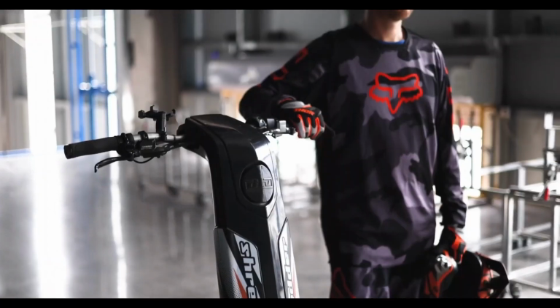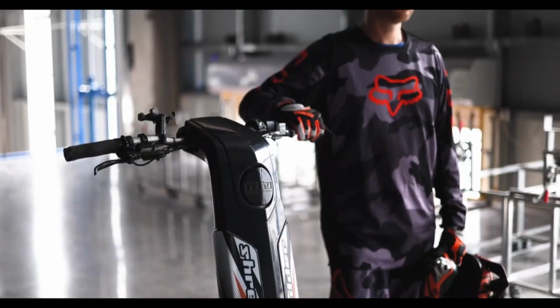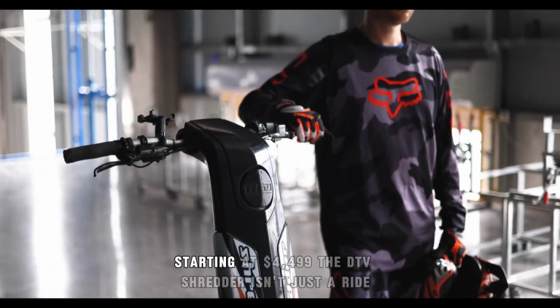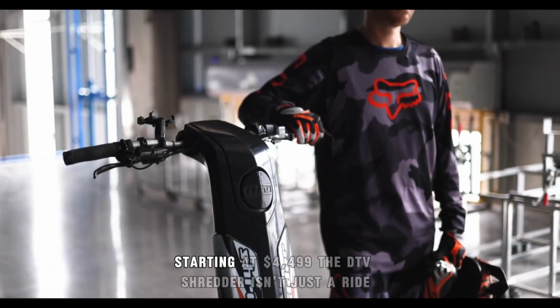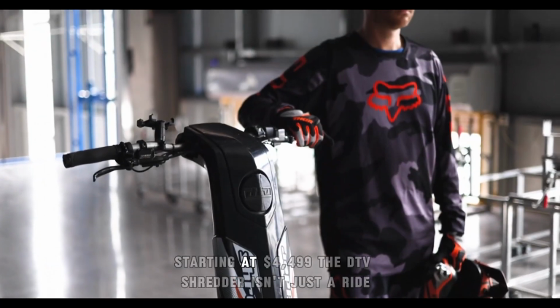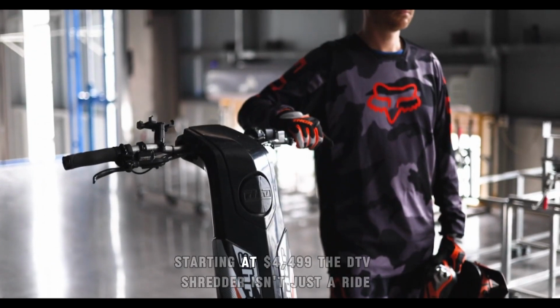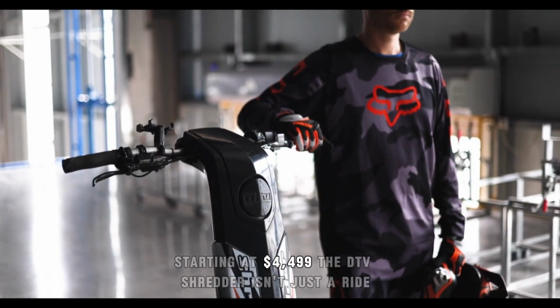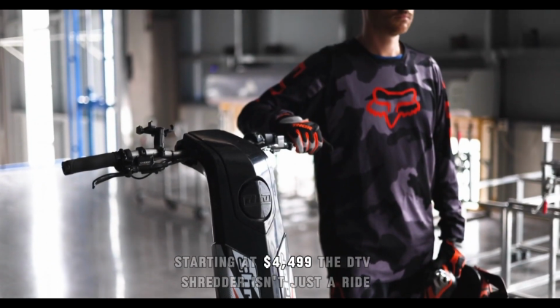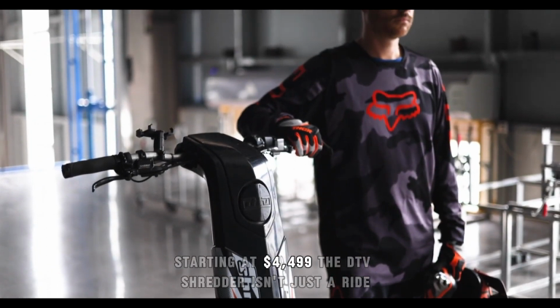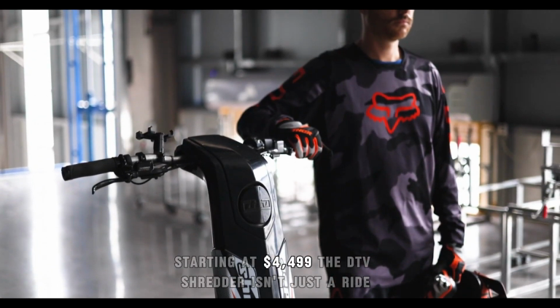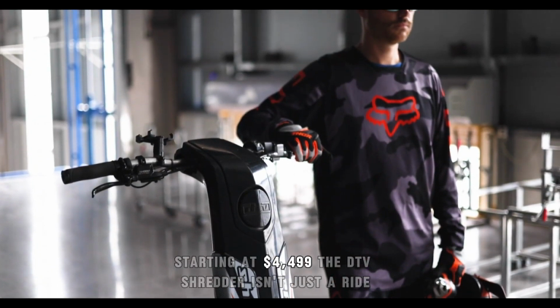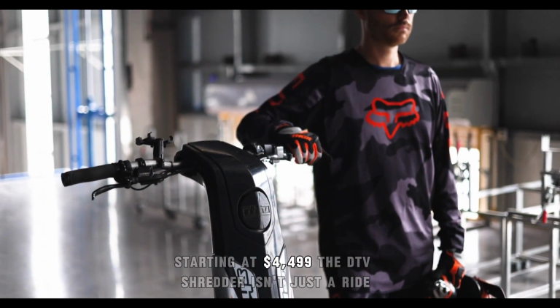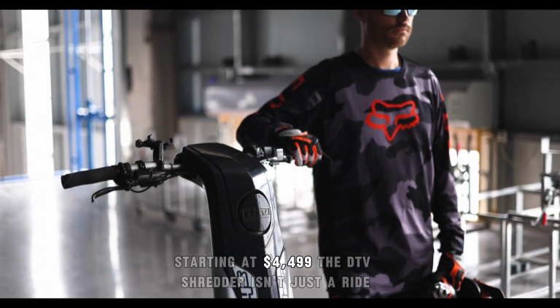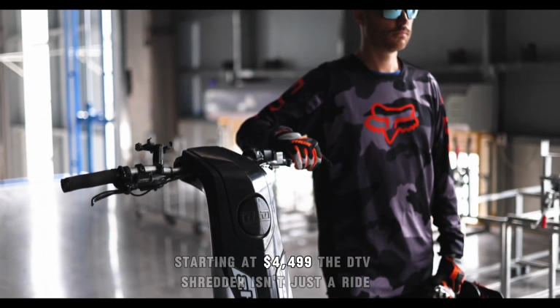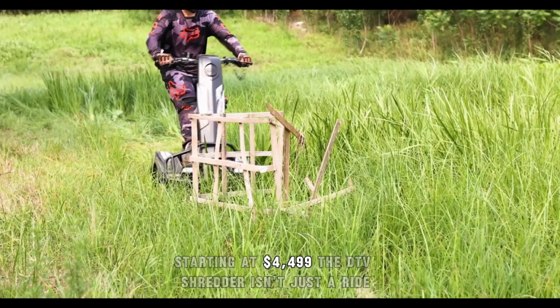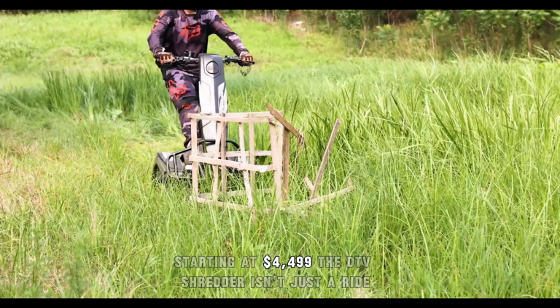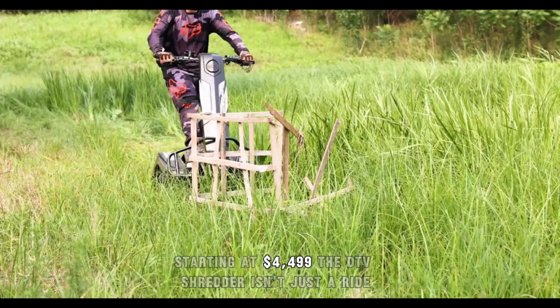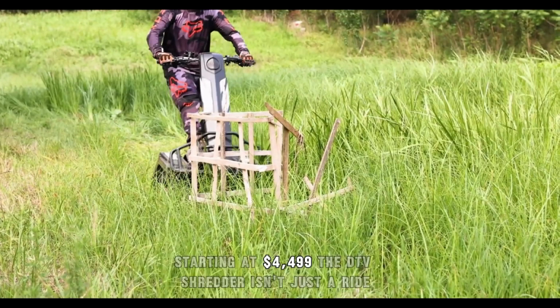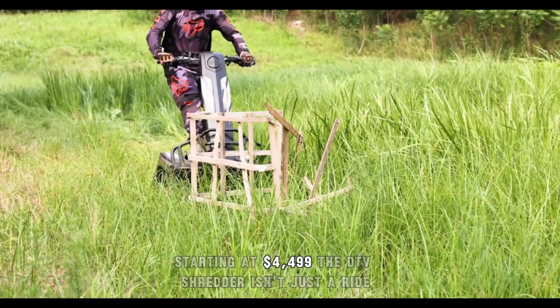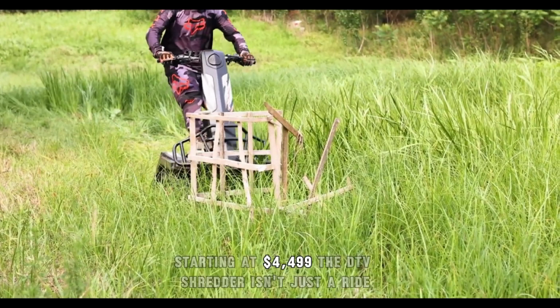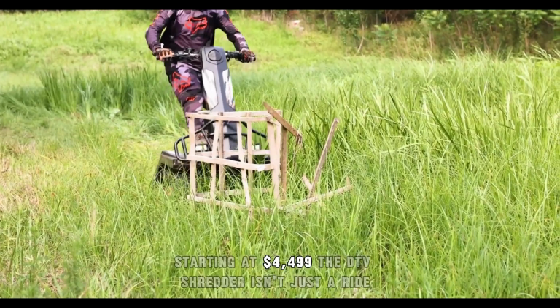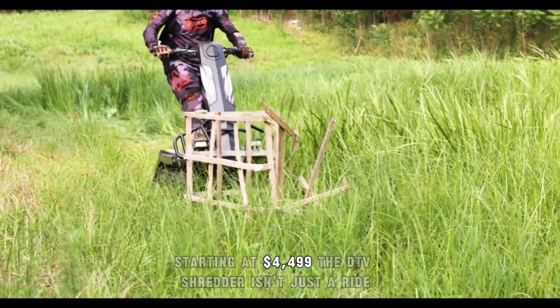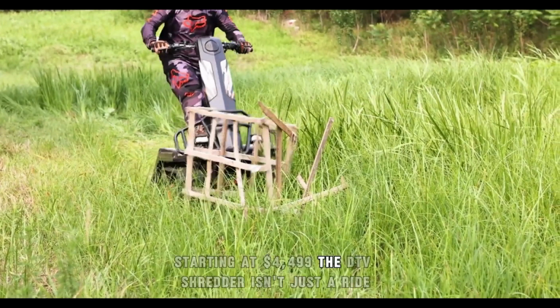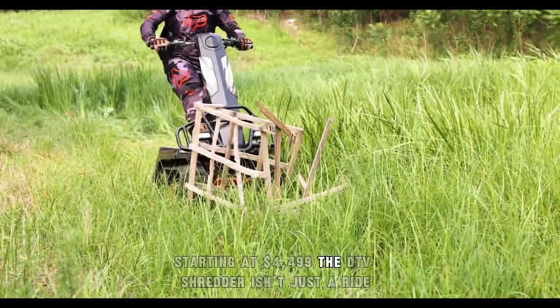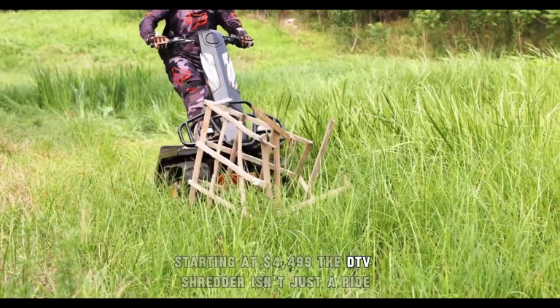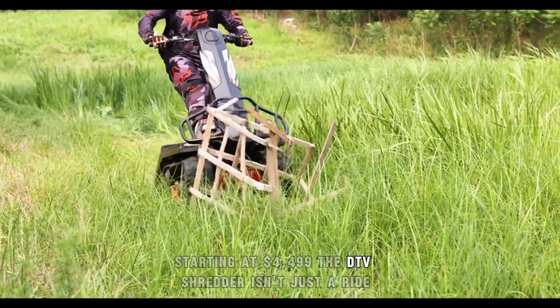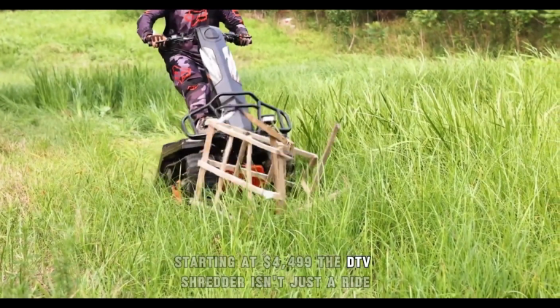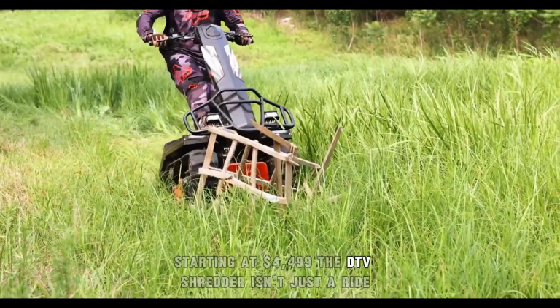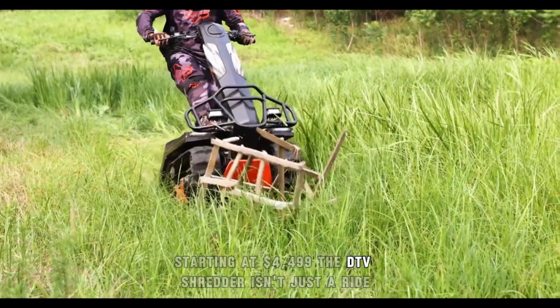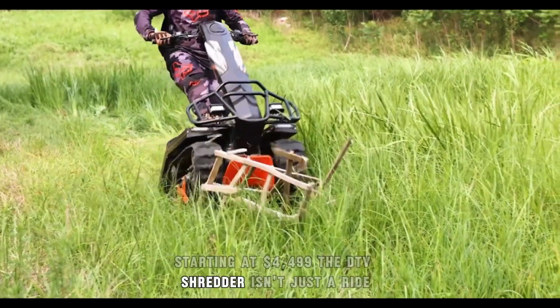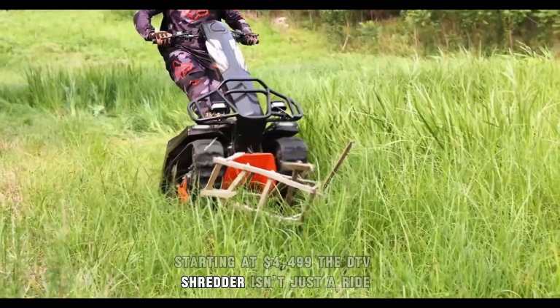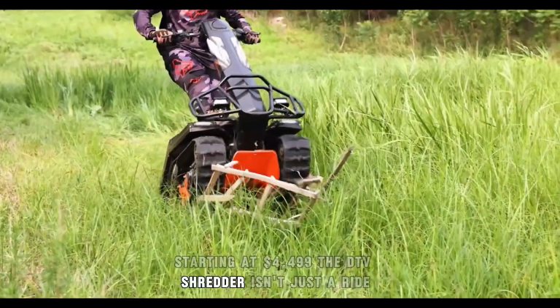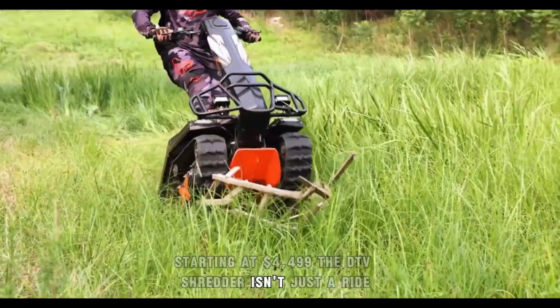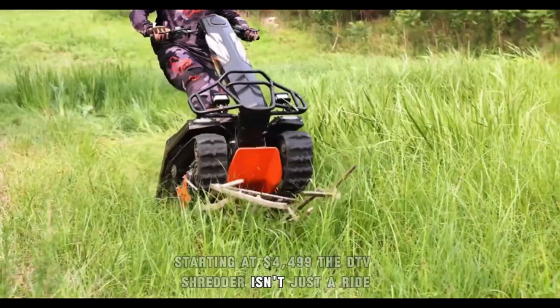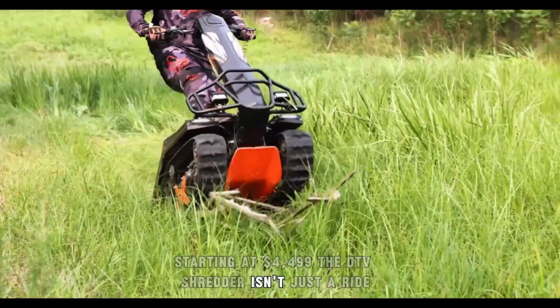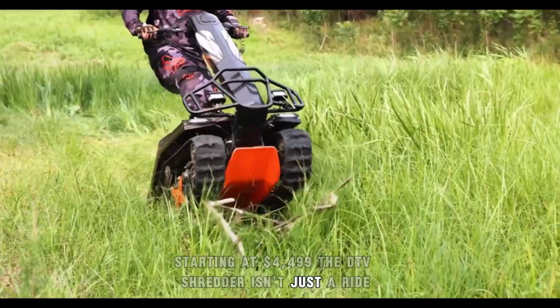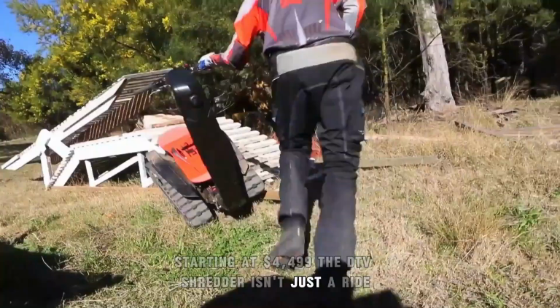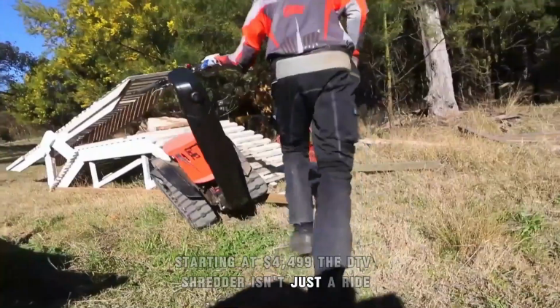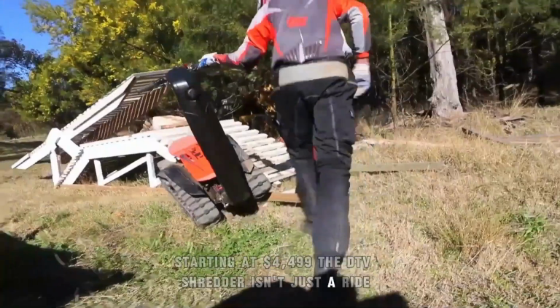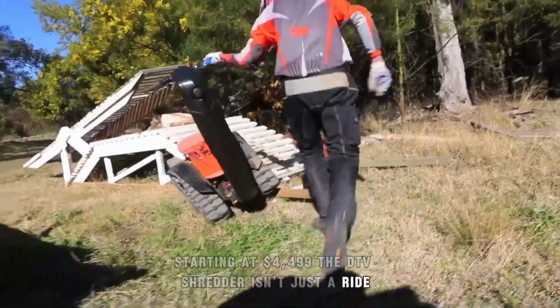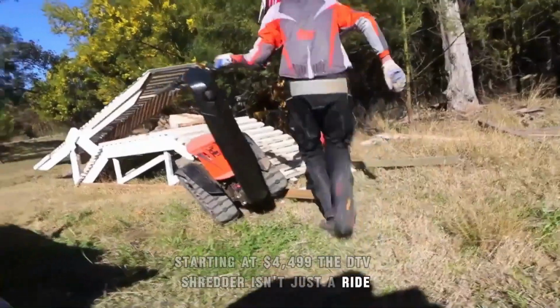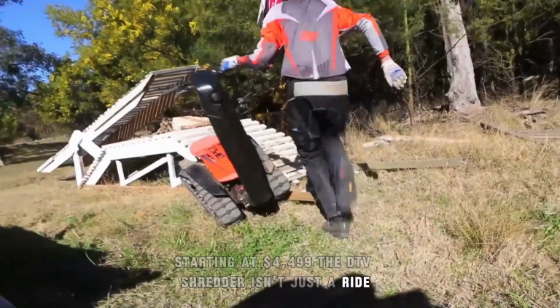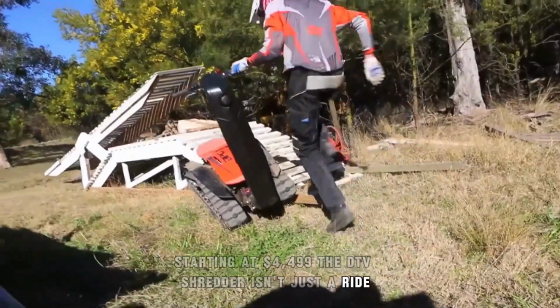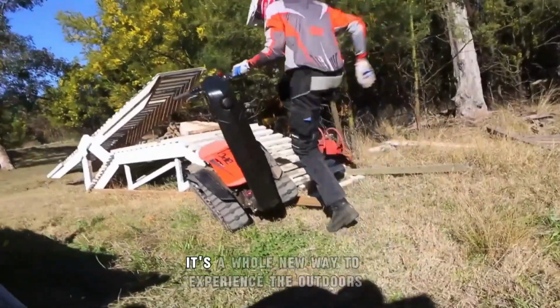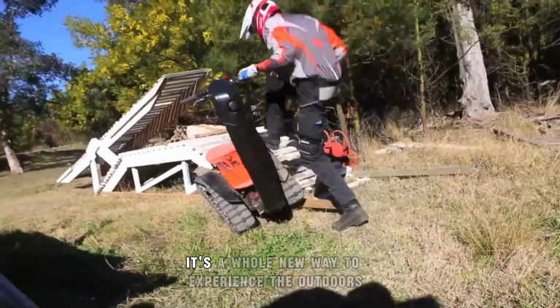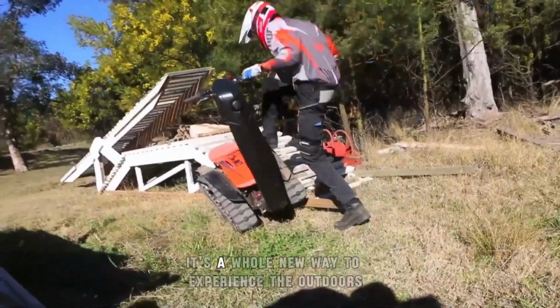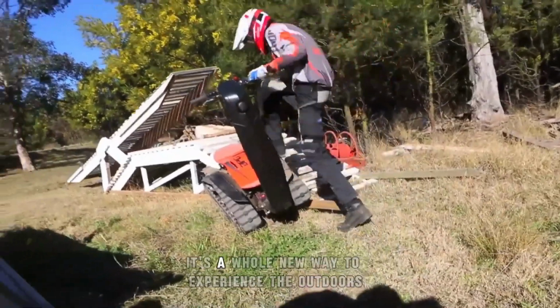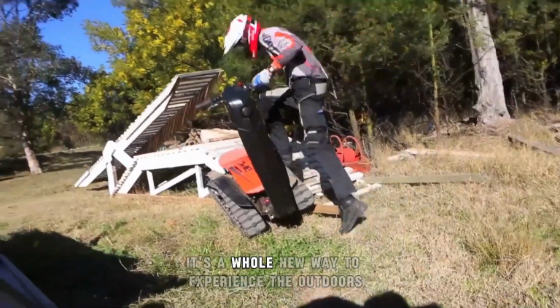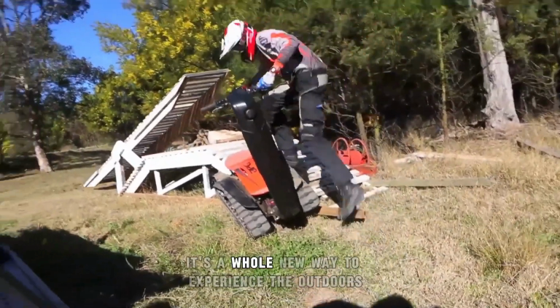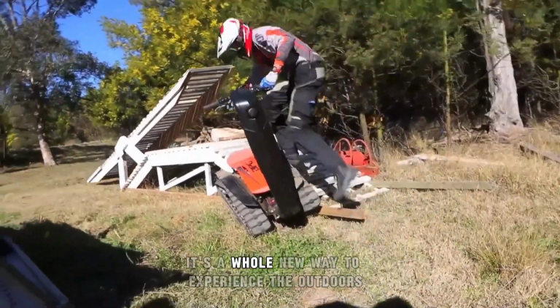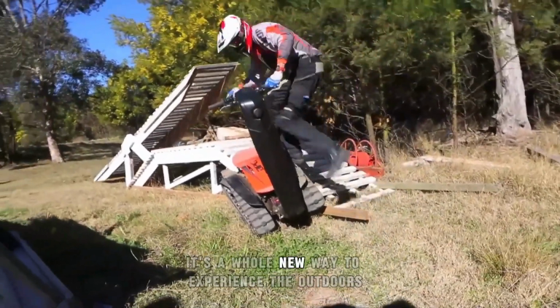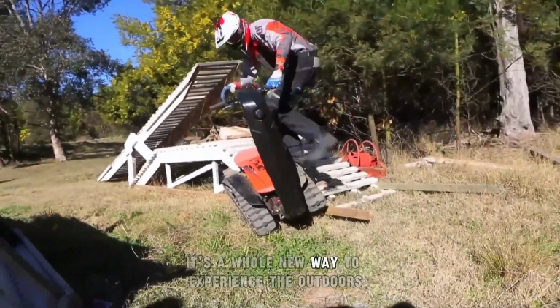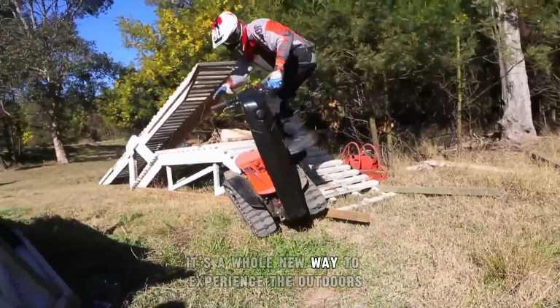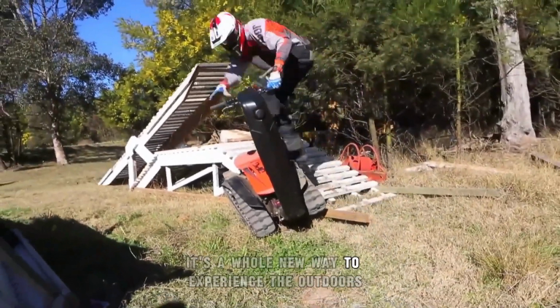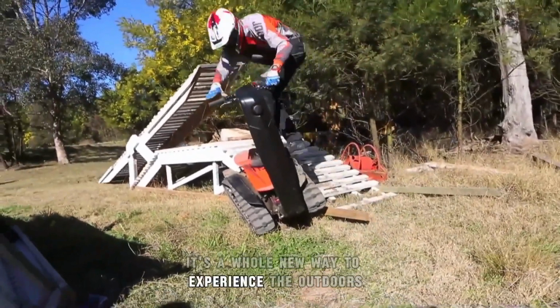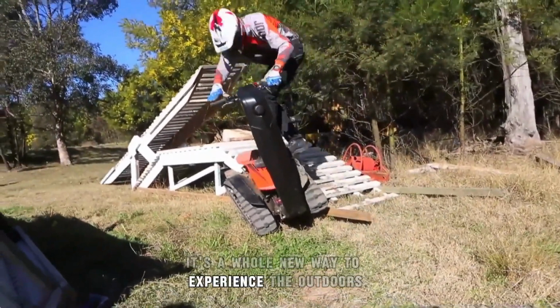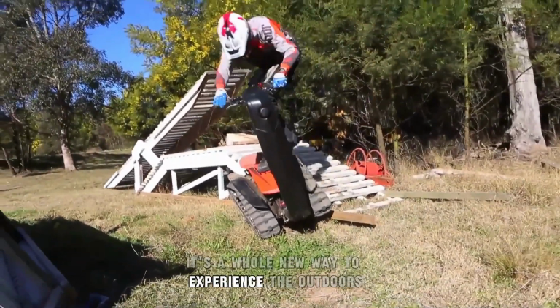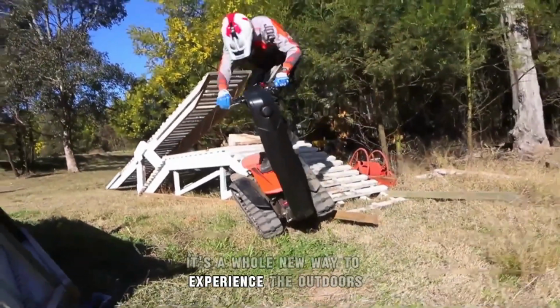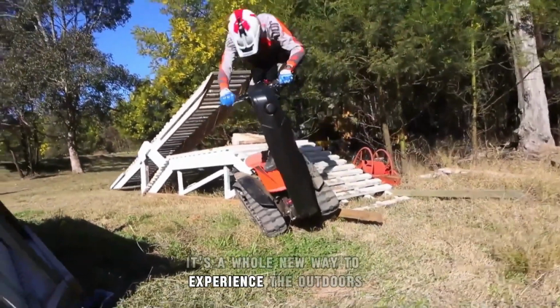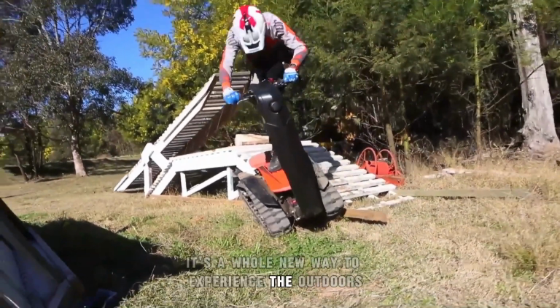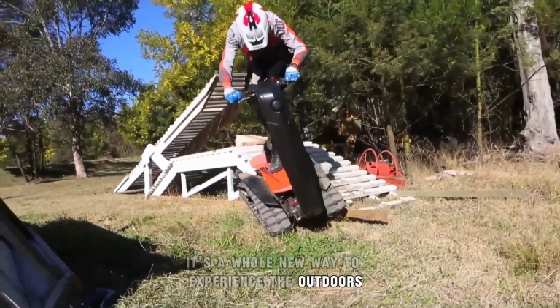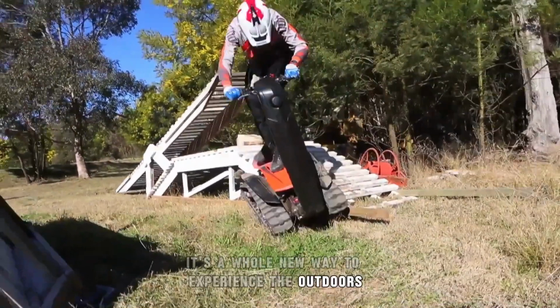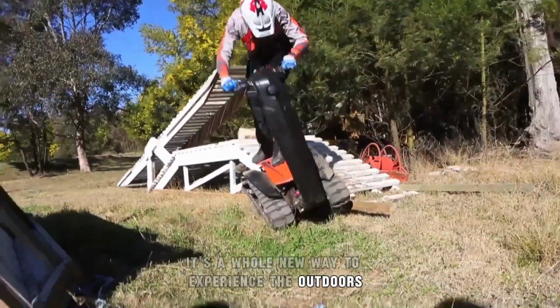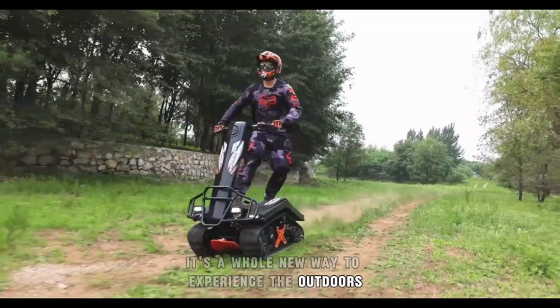Starting at $4,499, the DTV Shredder isn't just a ride. It's a whole new way to experience the outdoors.